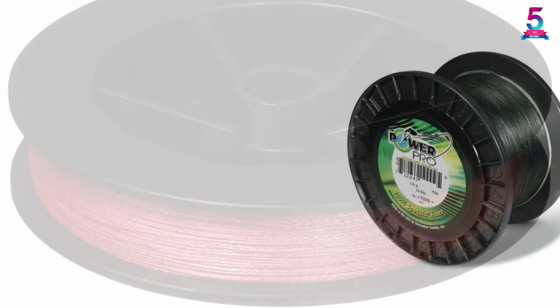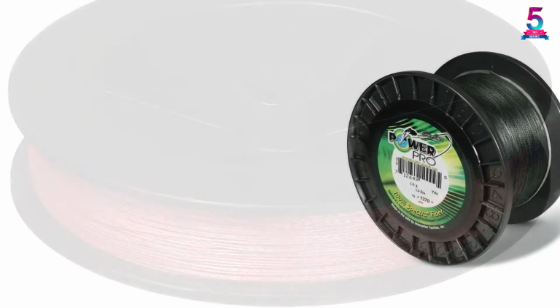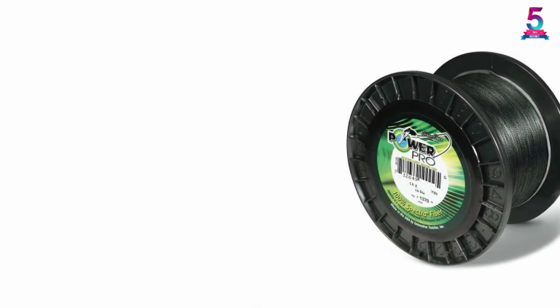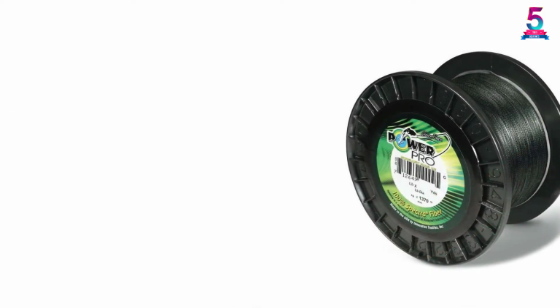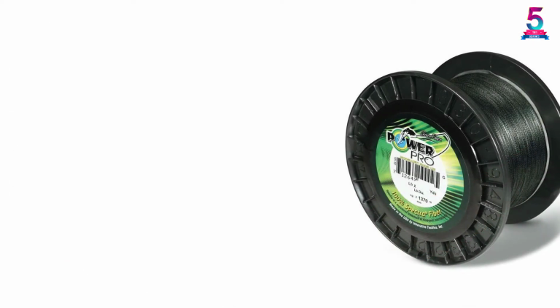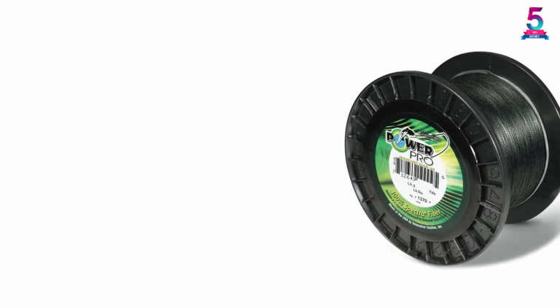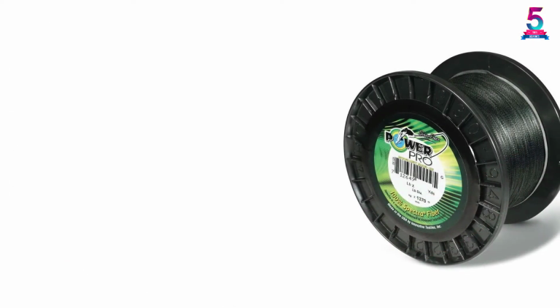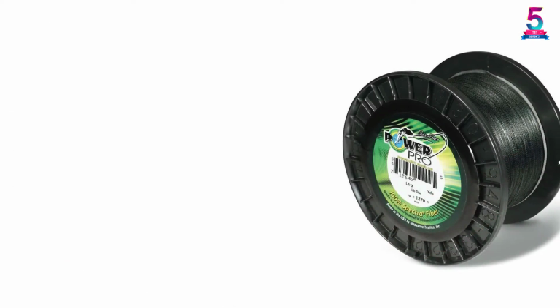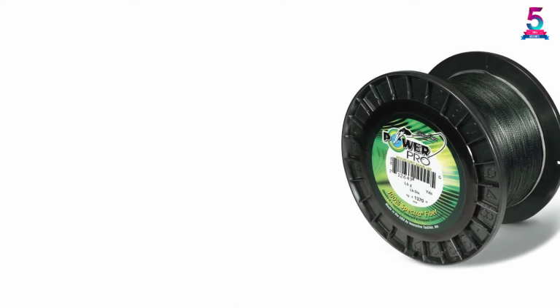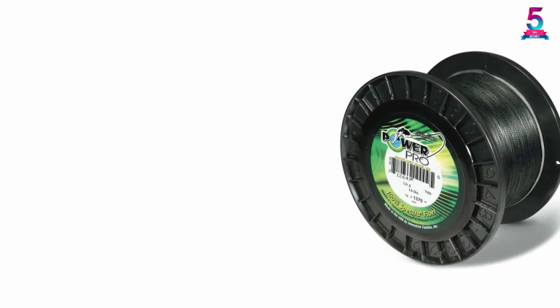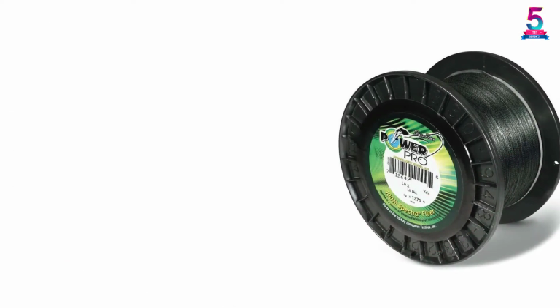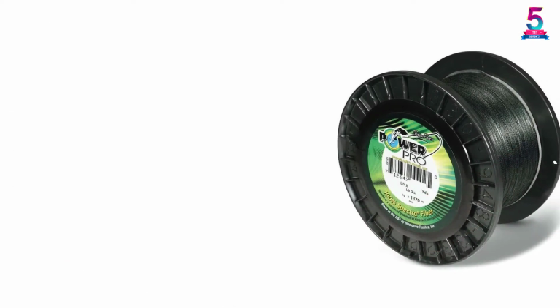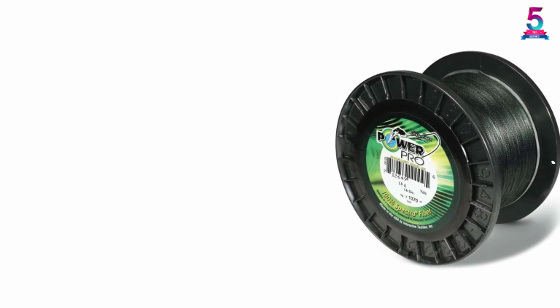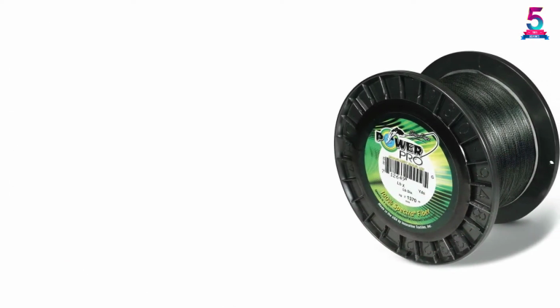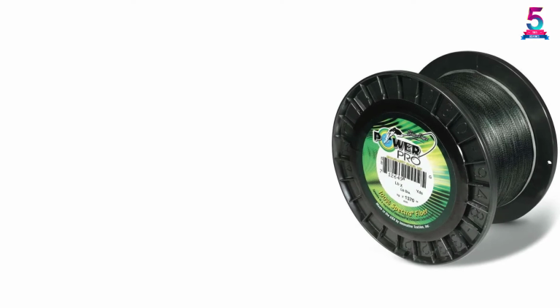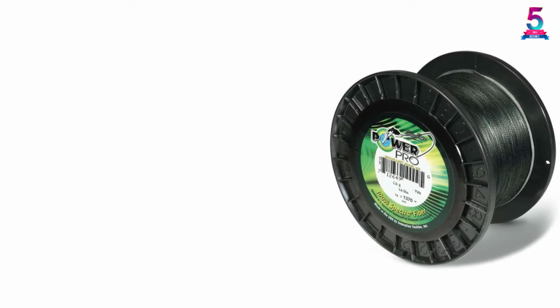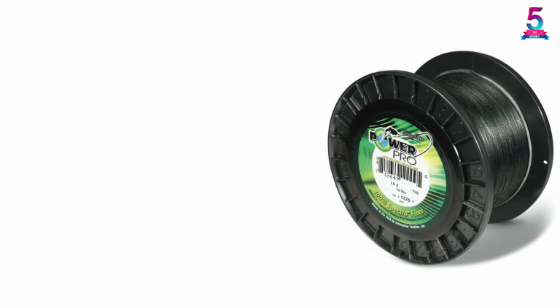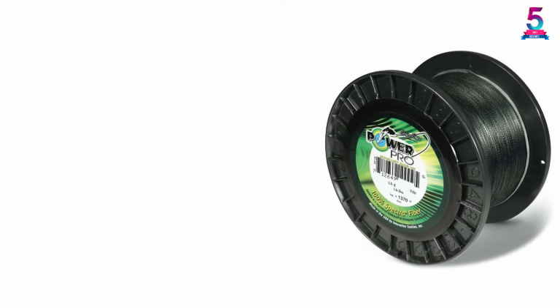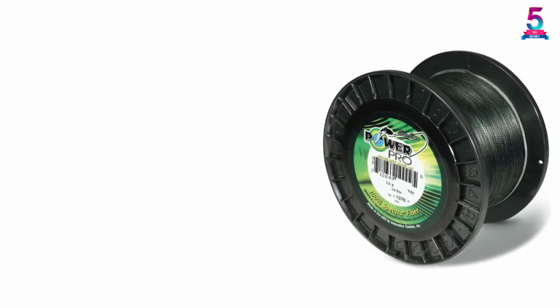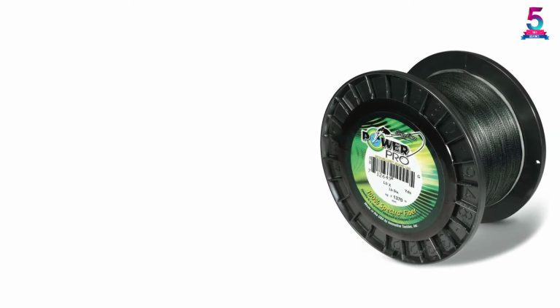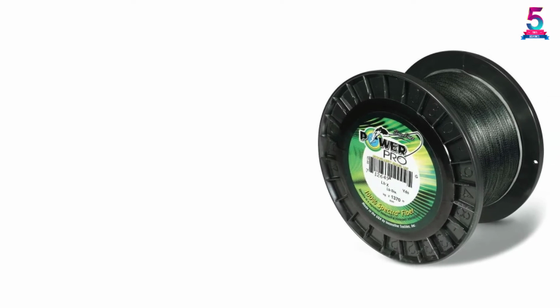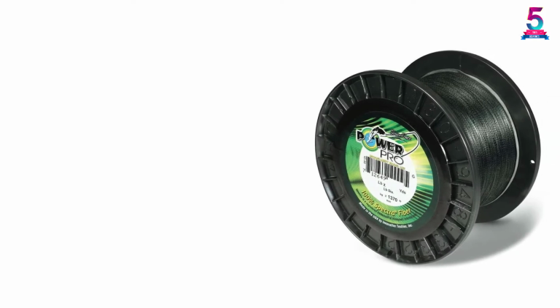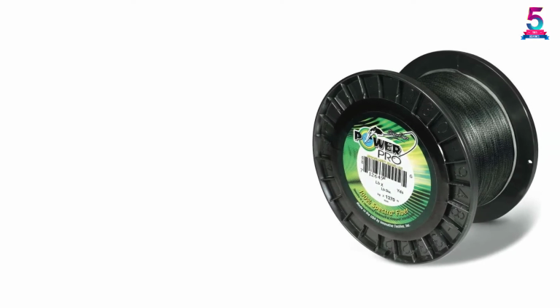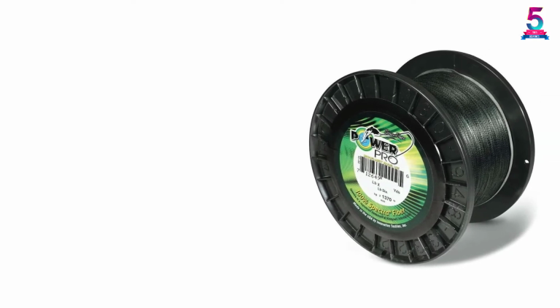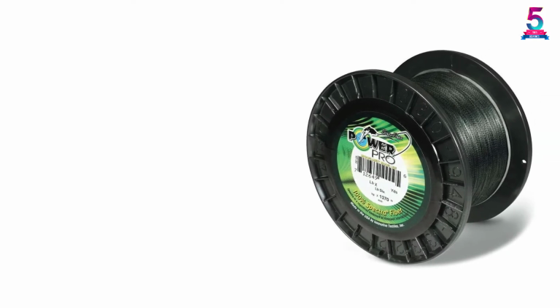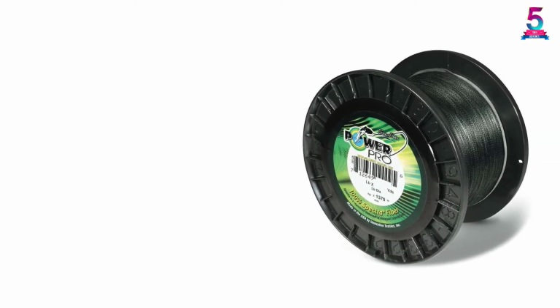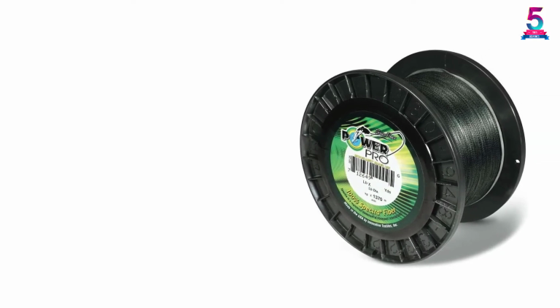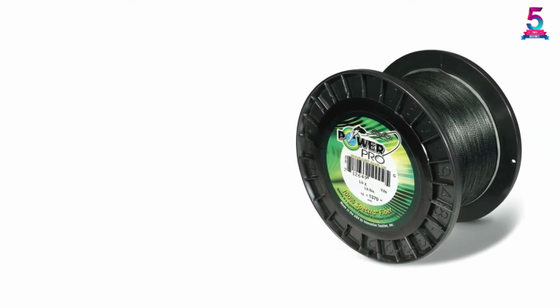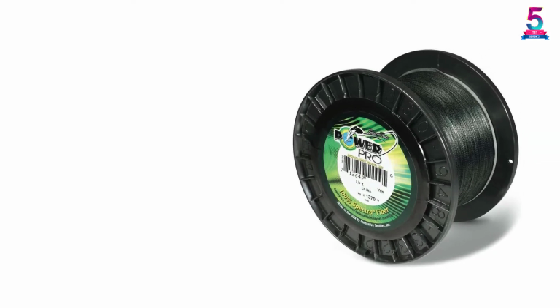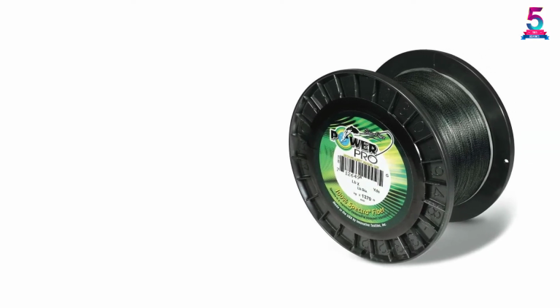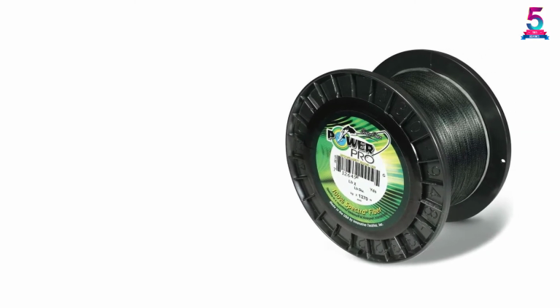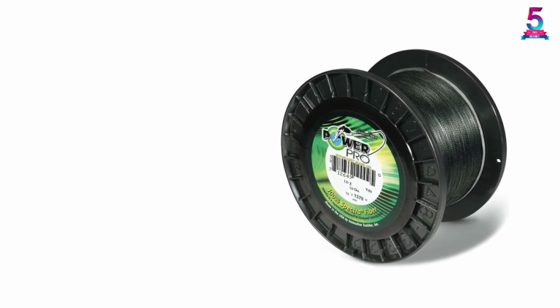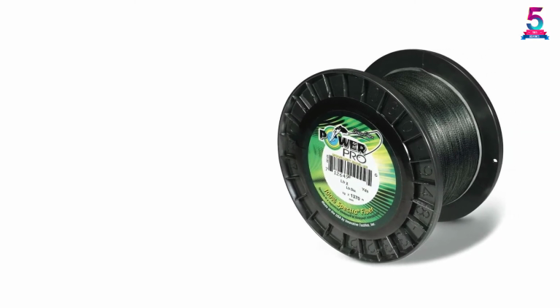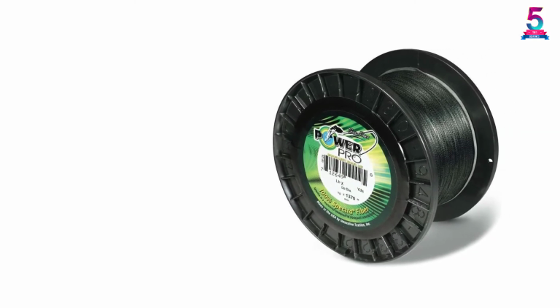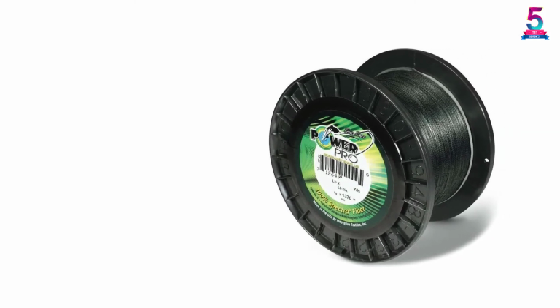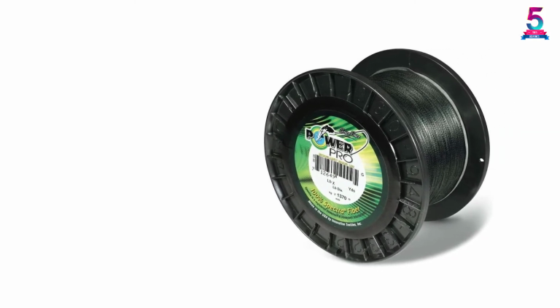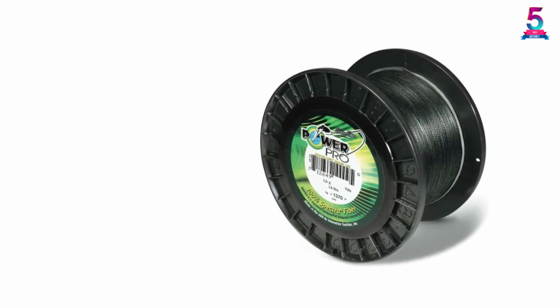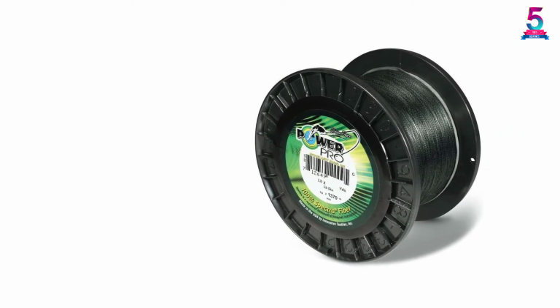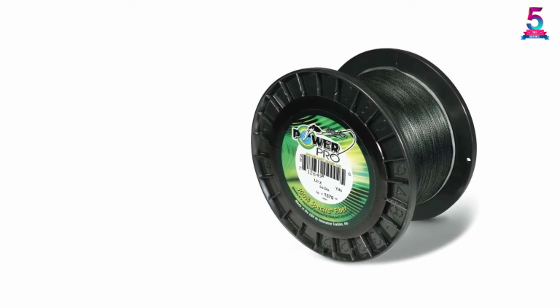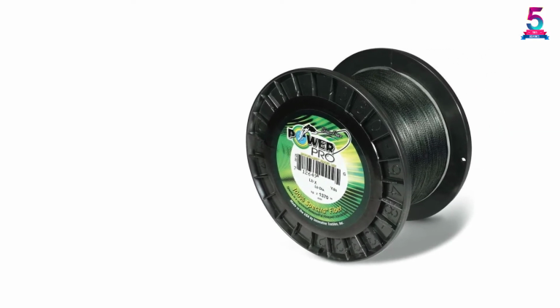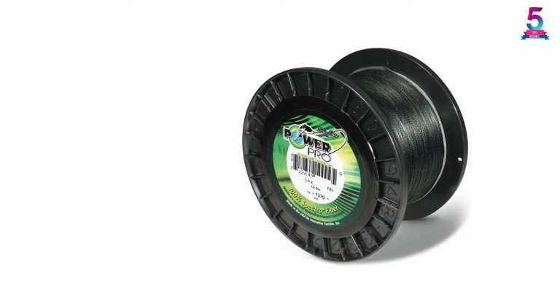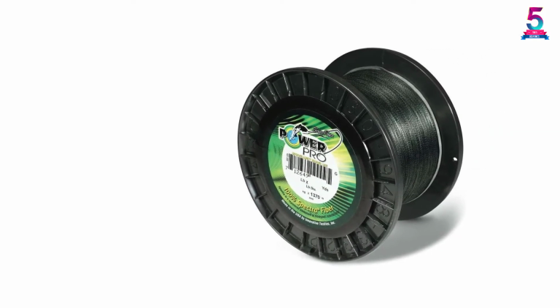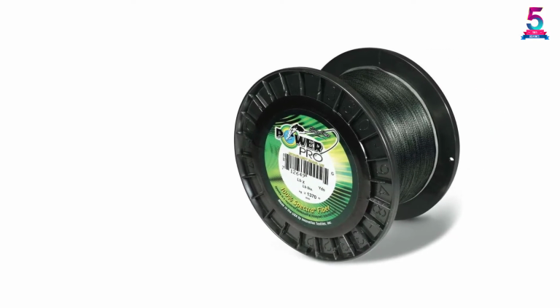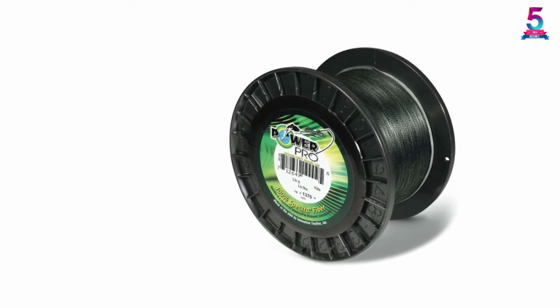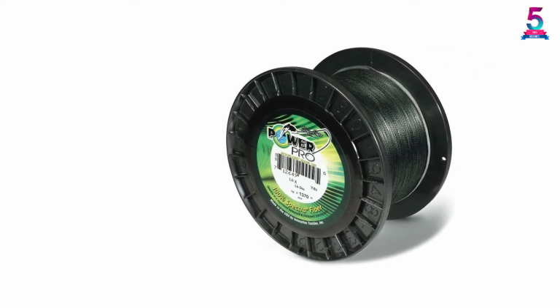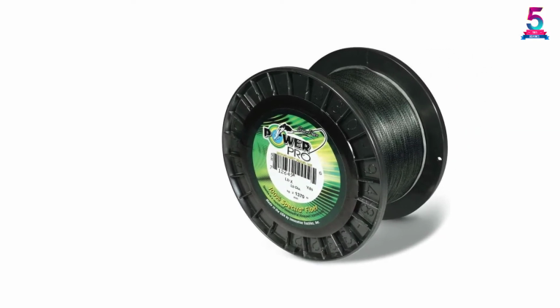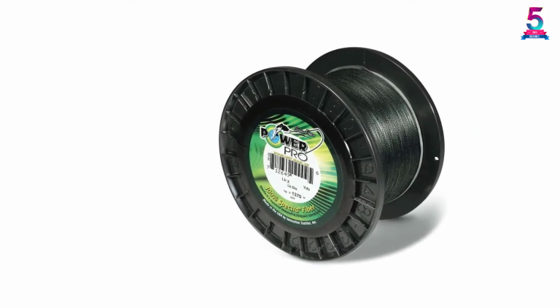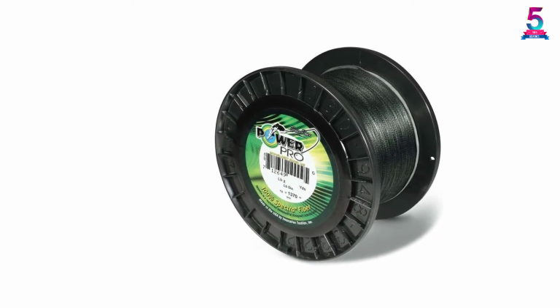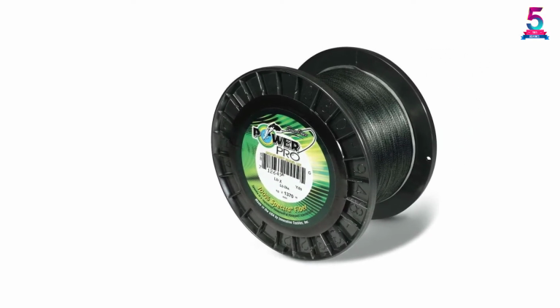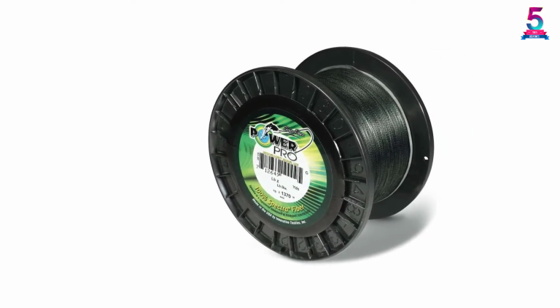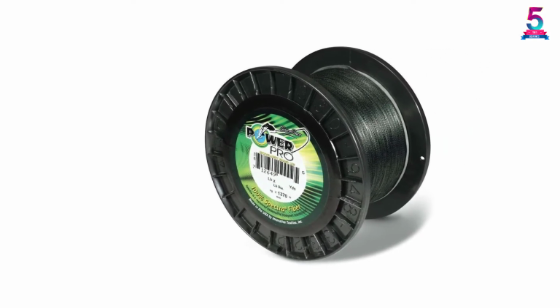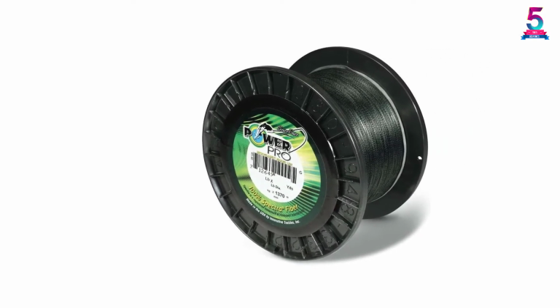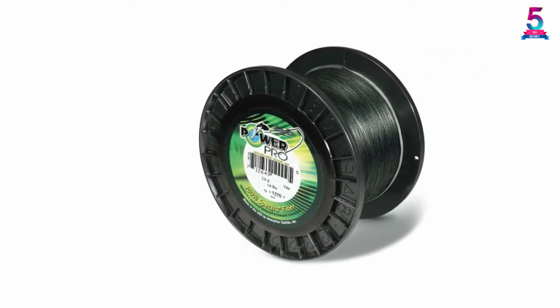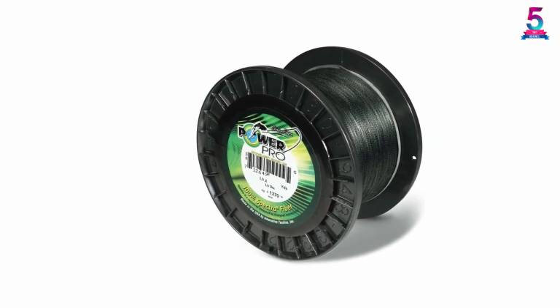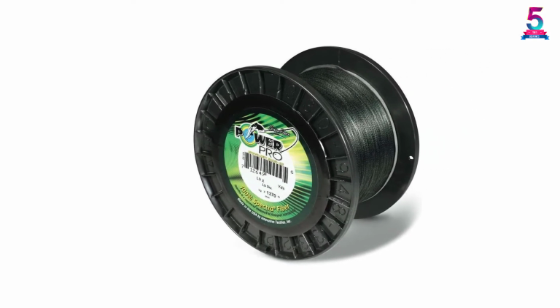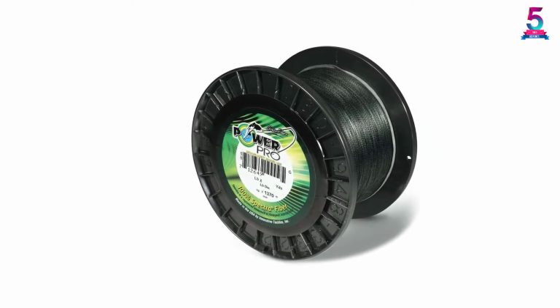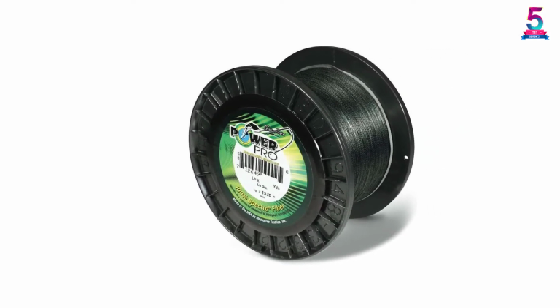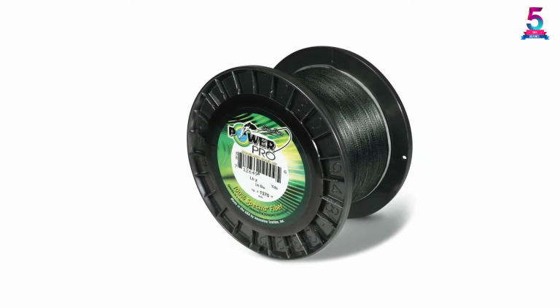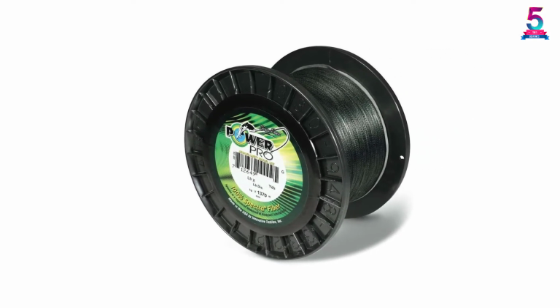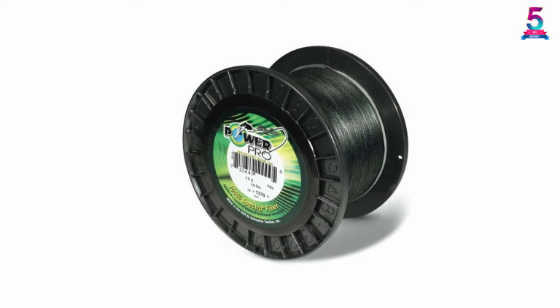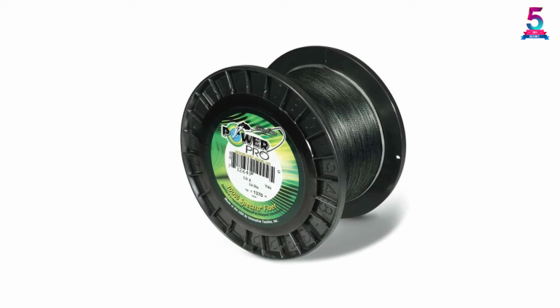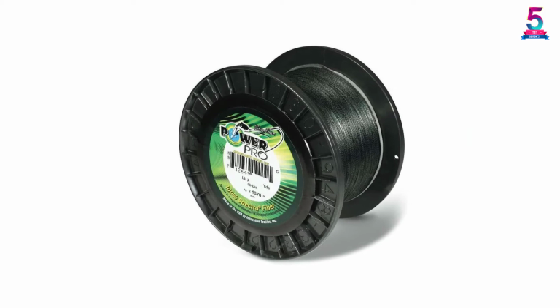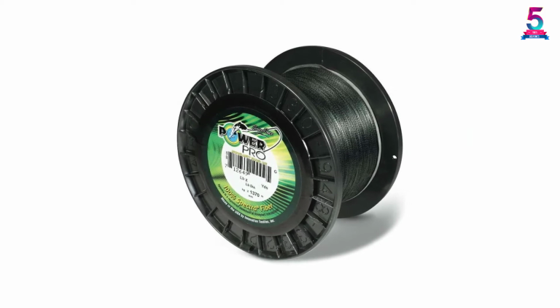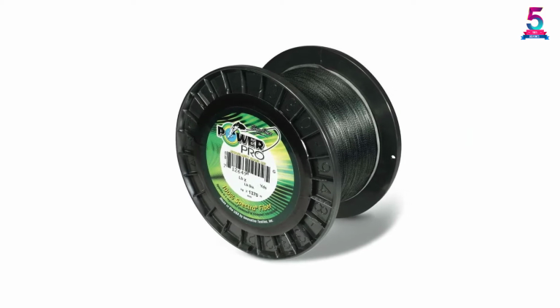Whether you fish for walleye, trout, panfish, or bass, this microline will change the way you think about fishing forever.